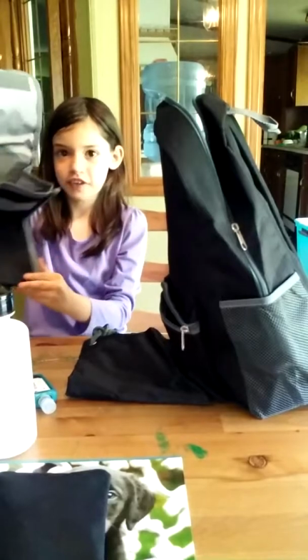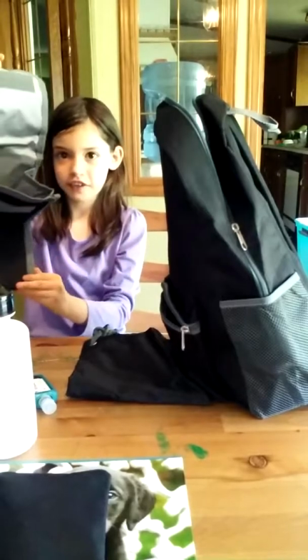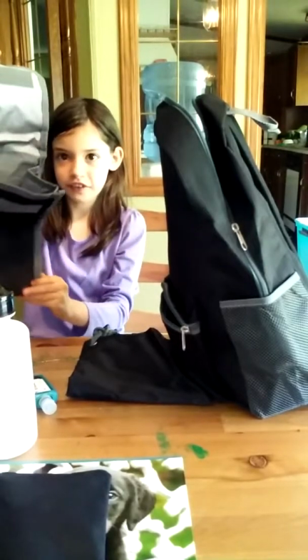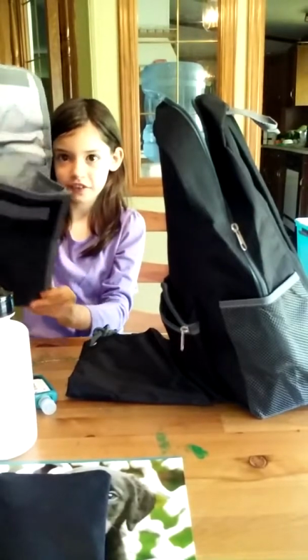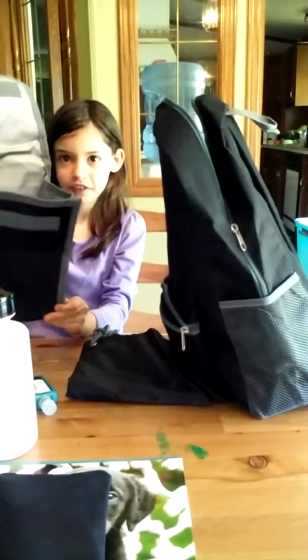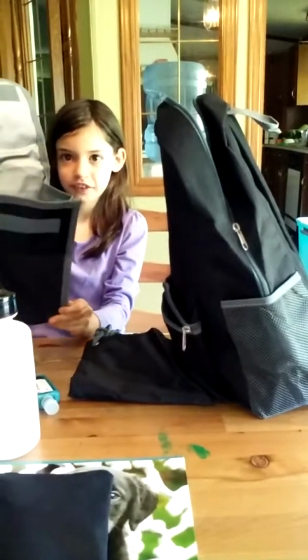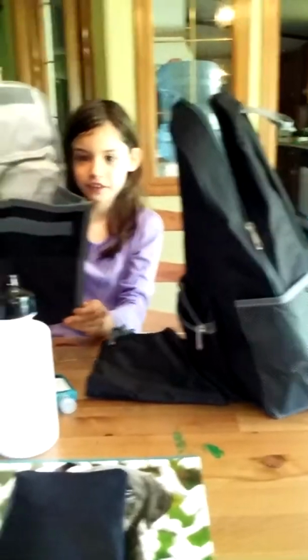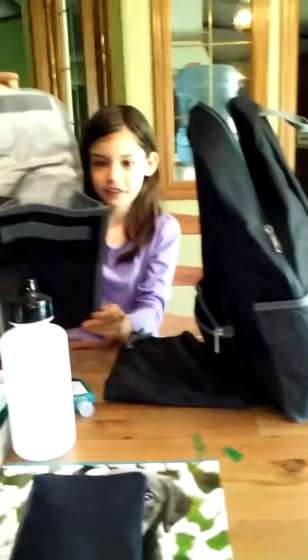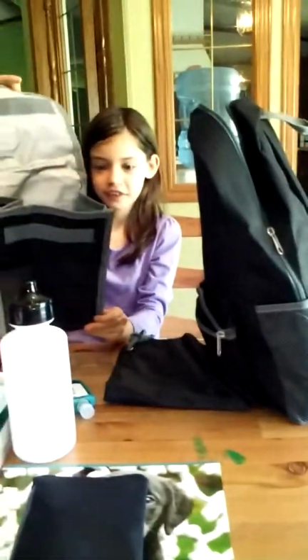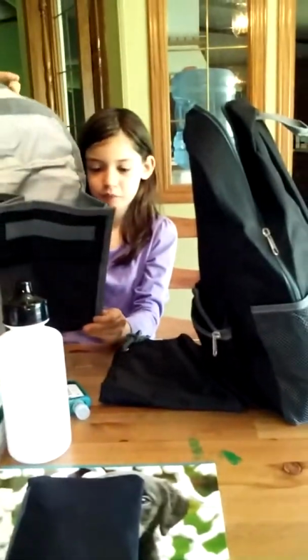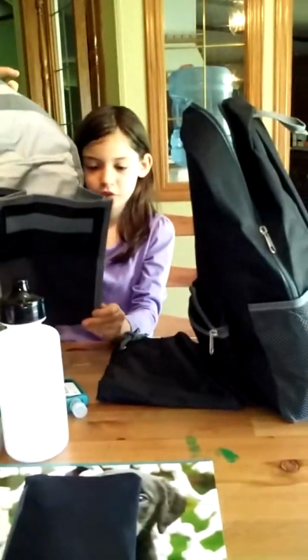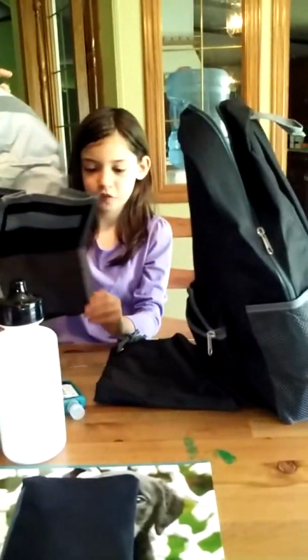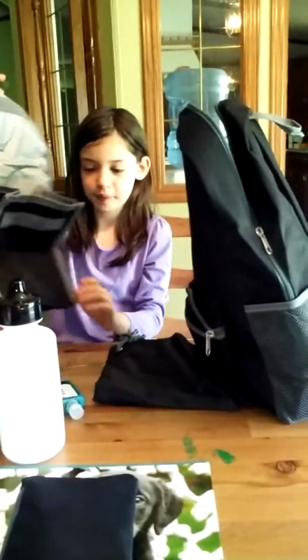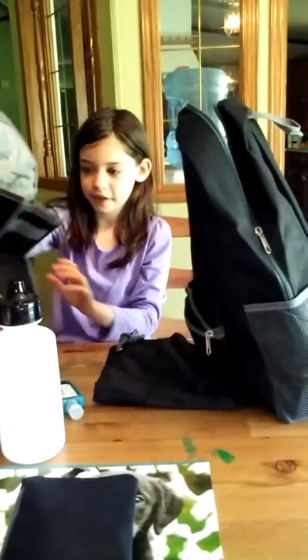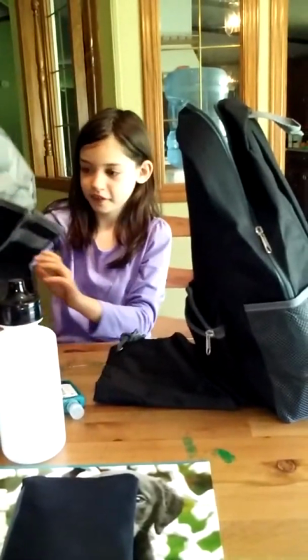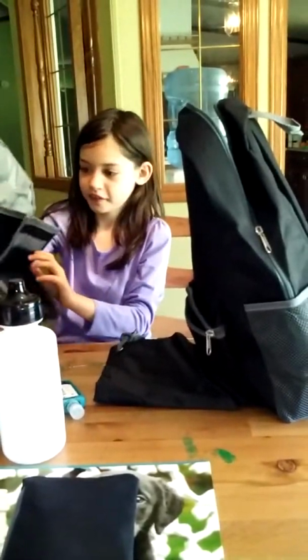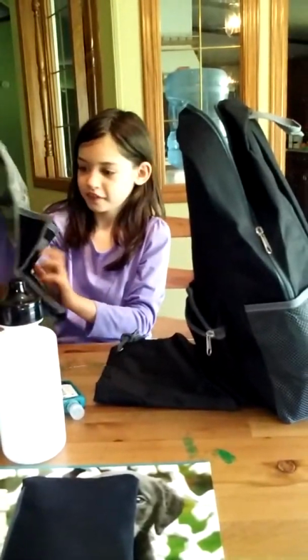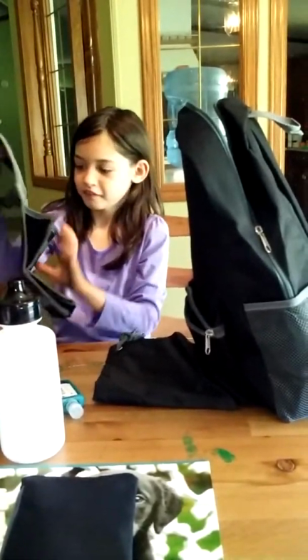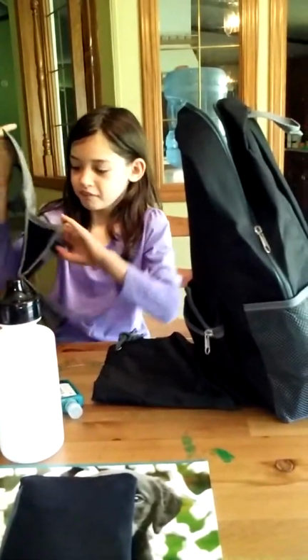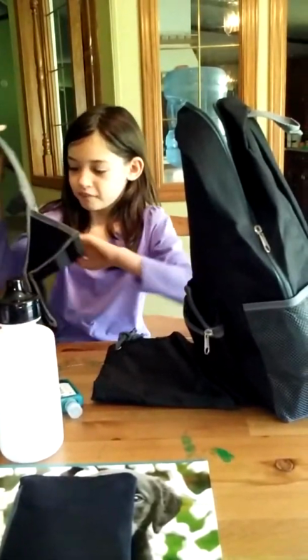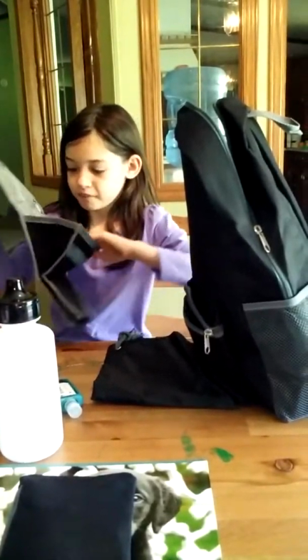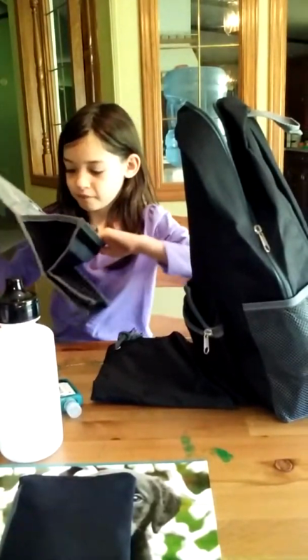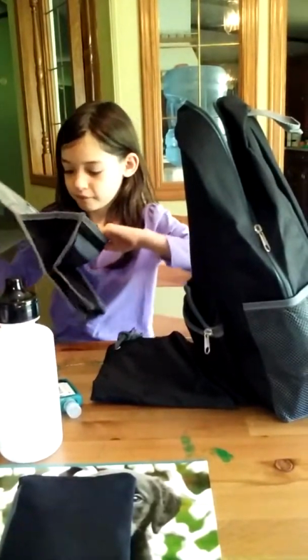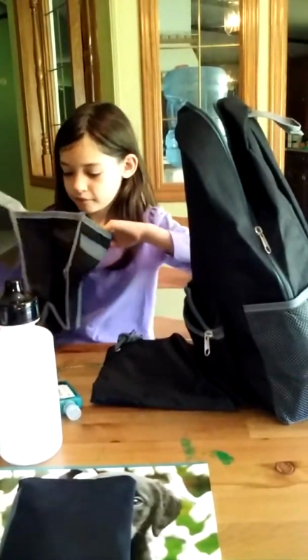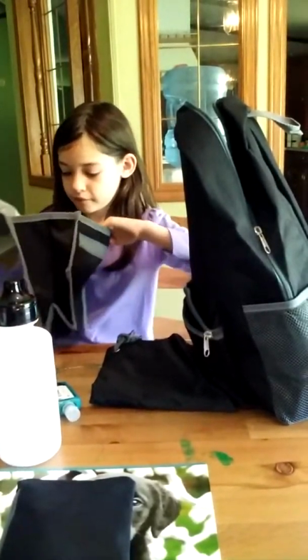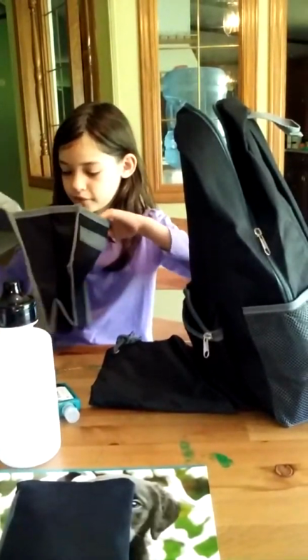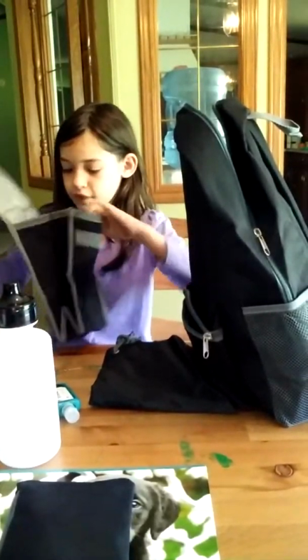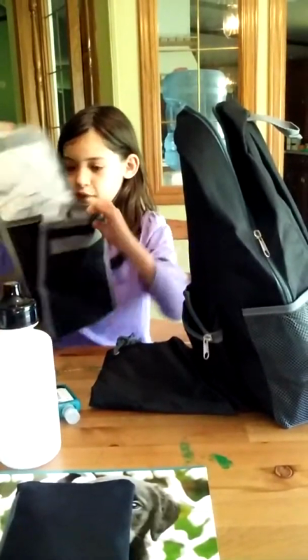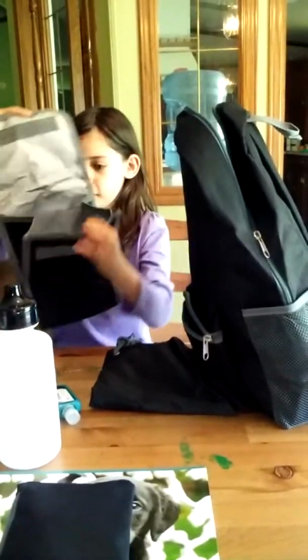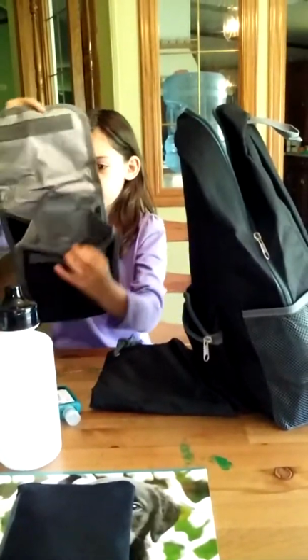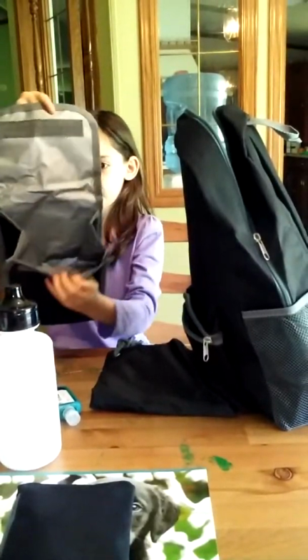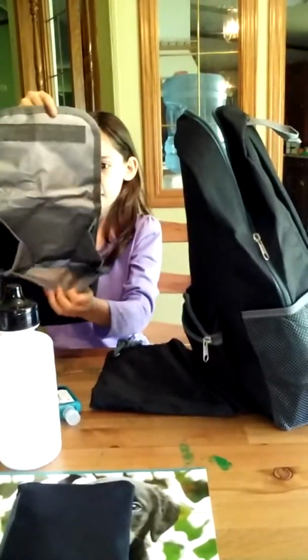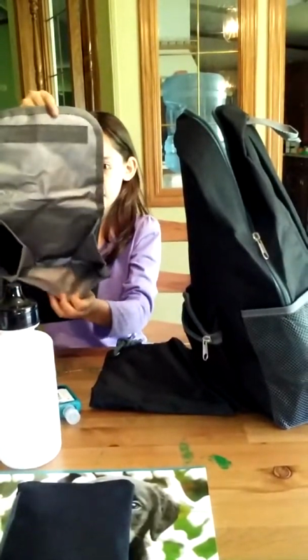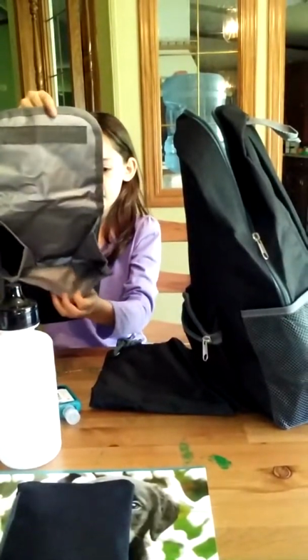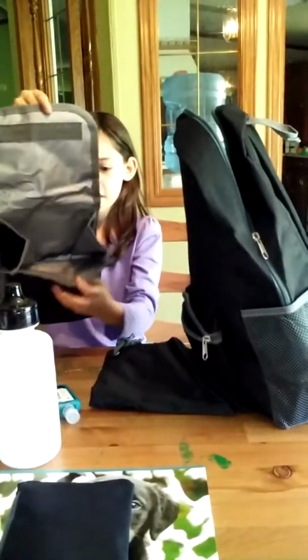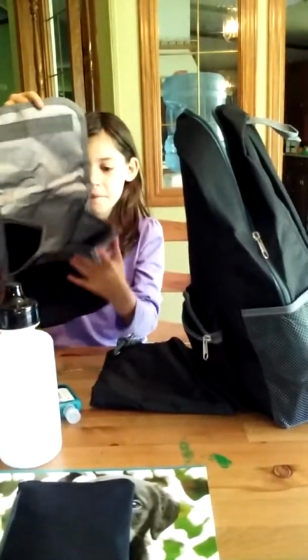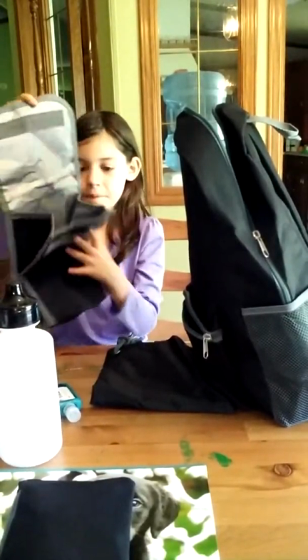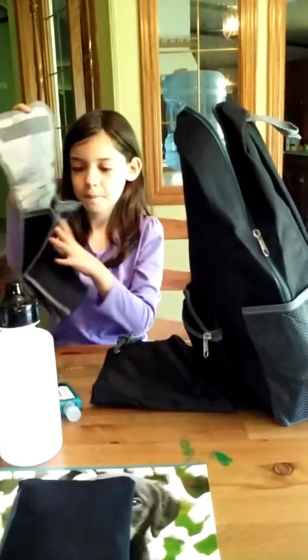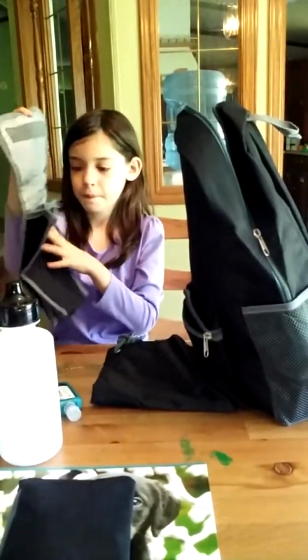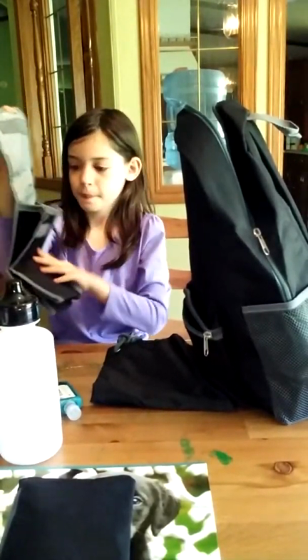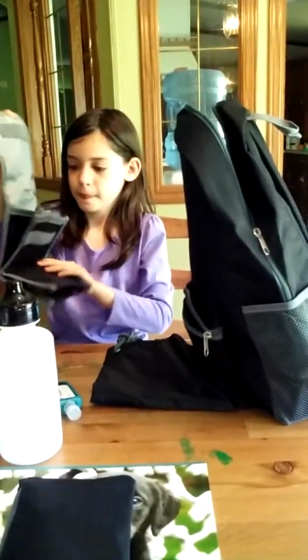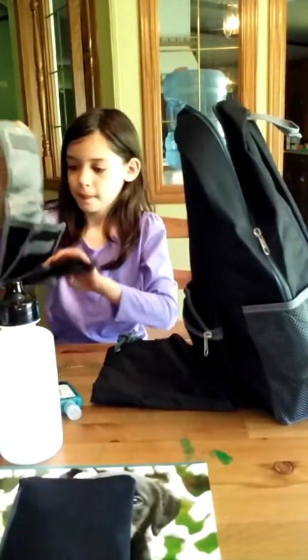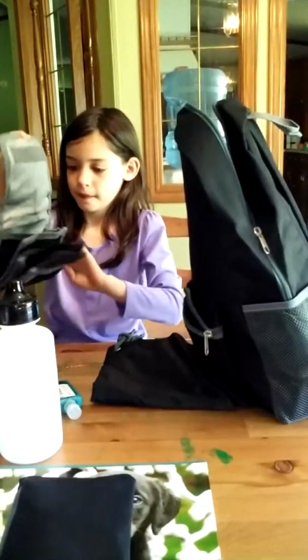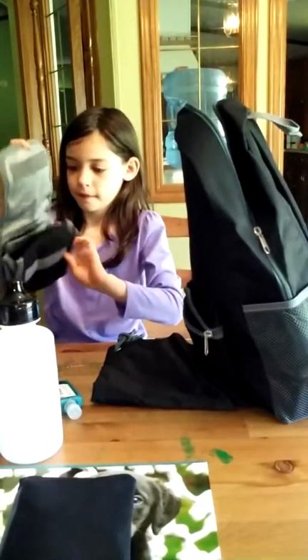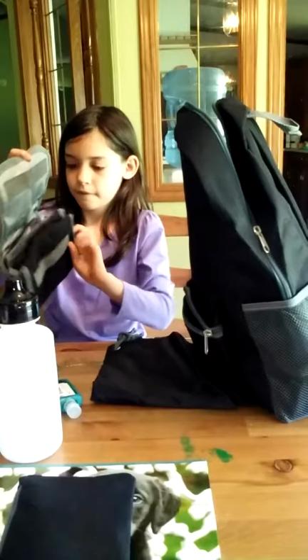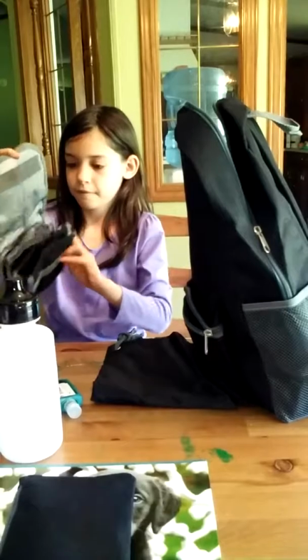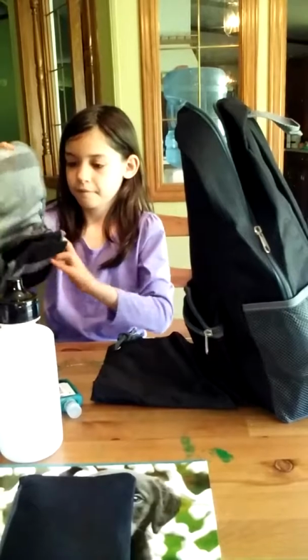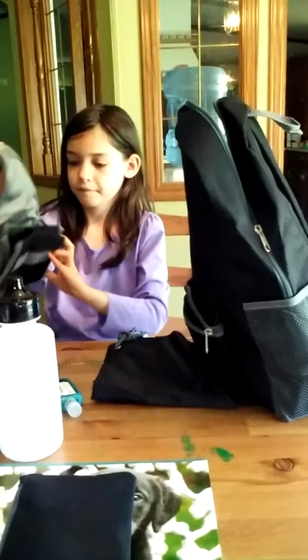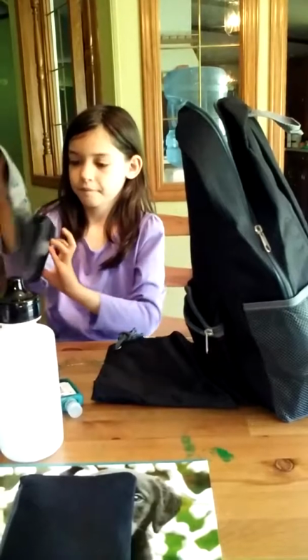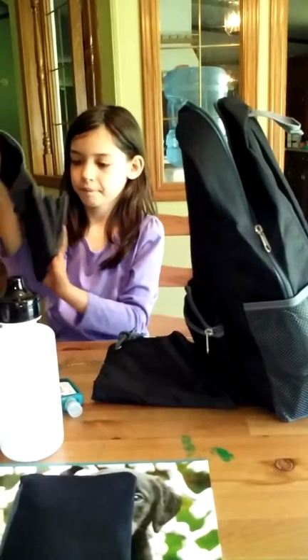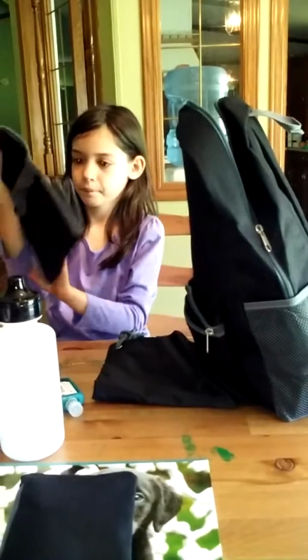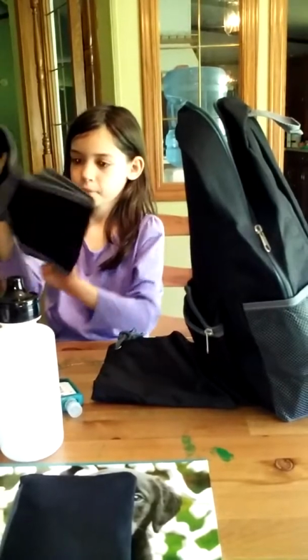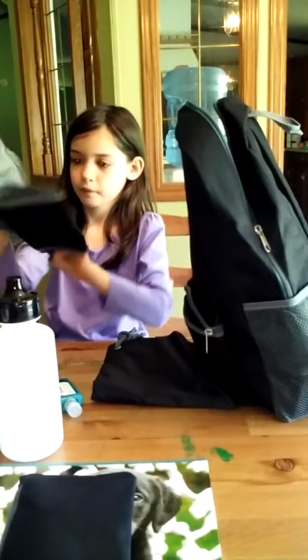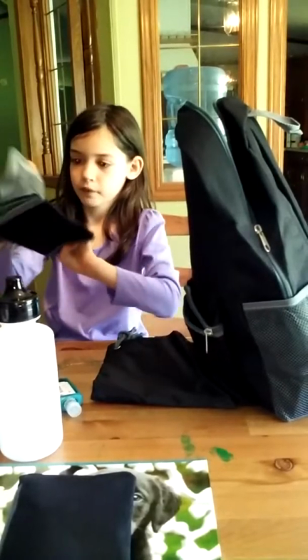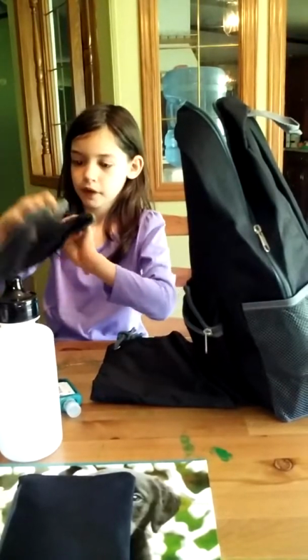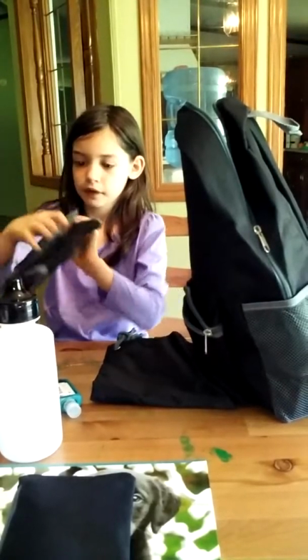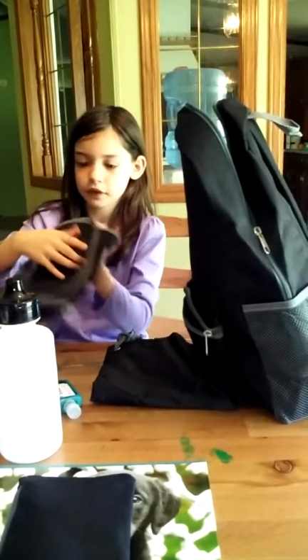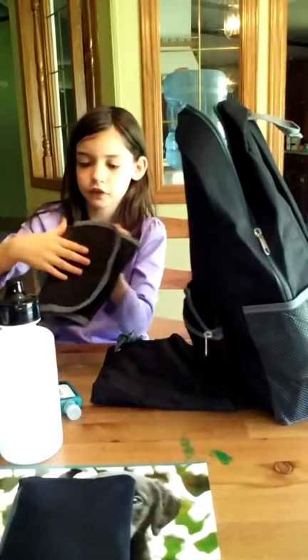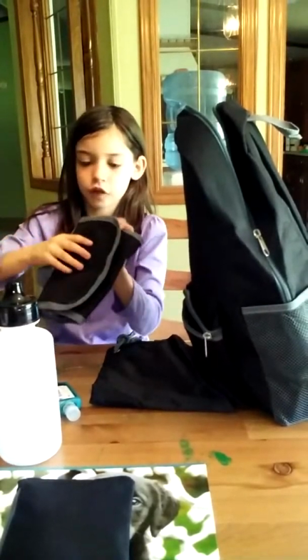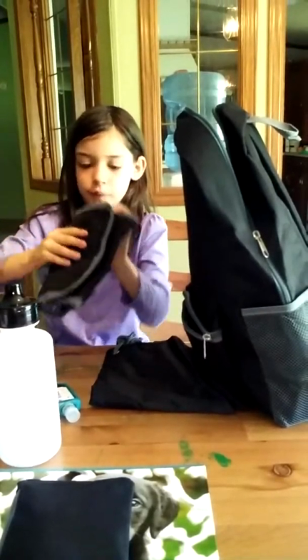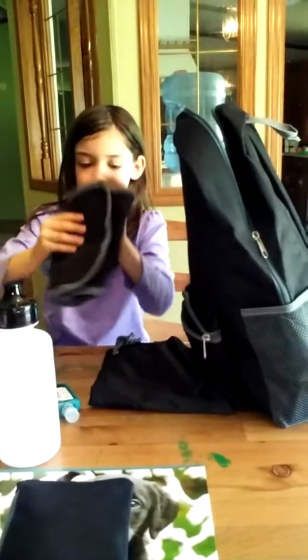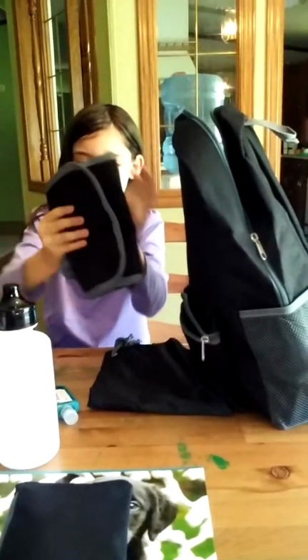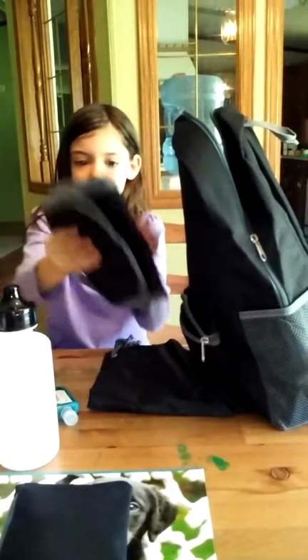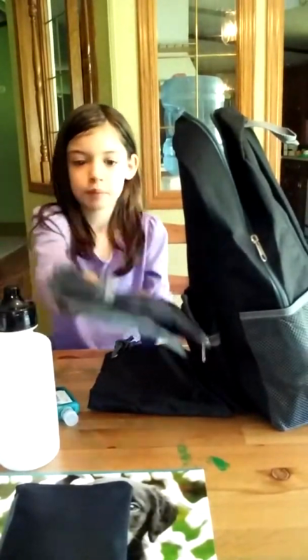Lunch bag! See that — you roll it back up.